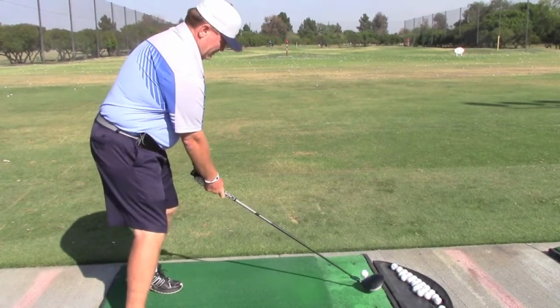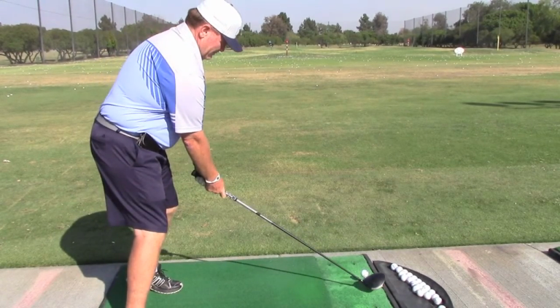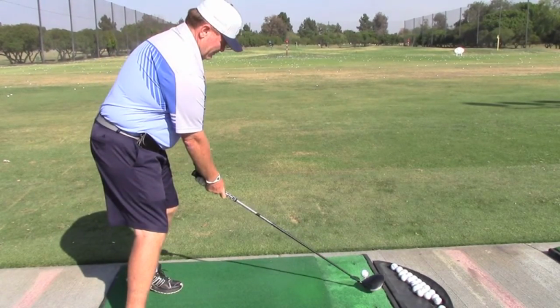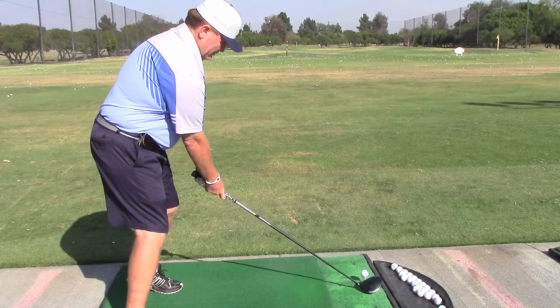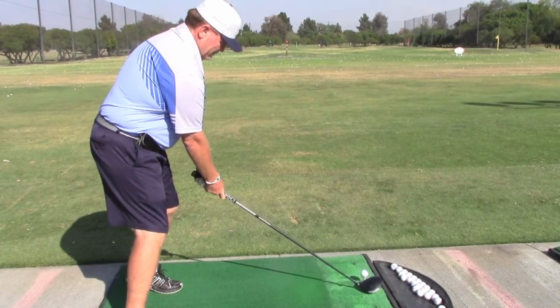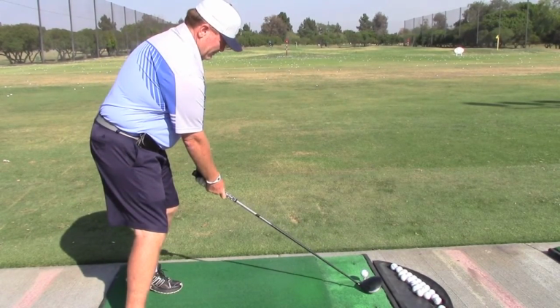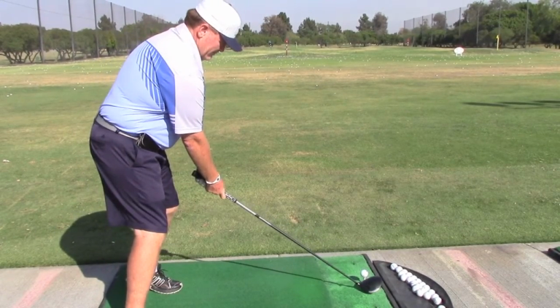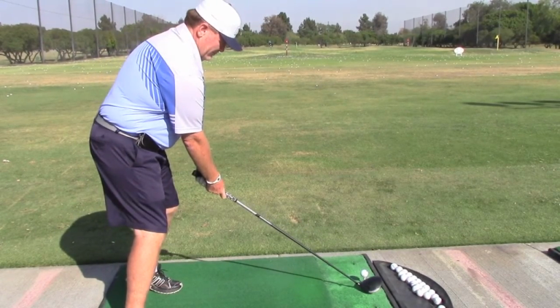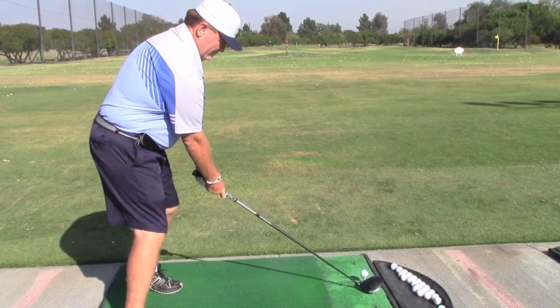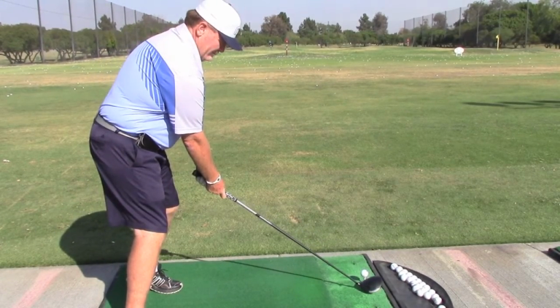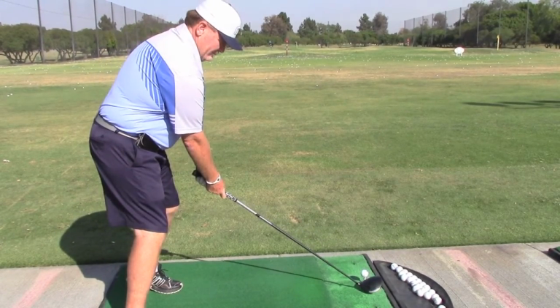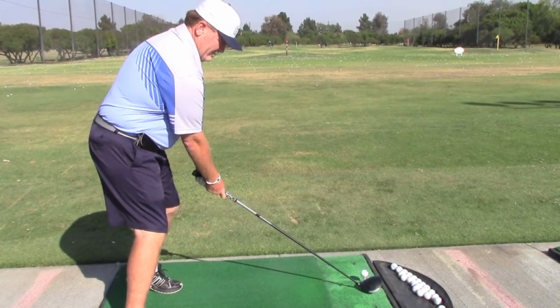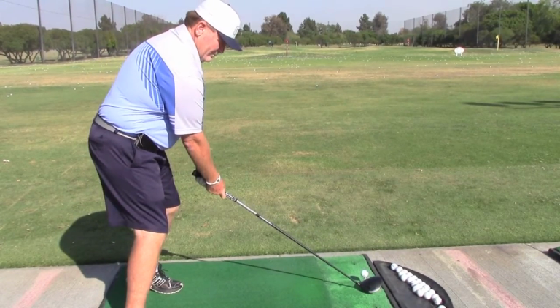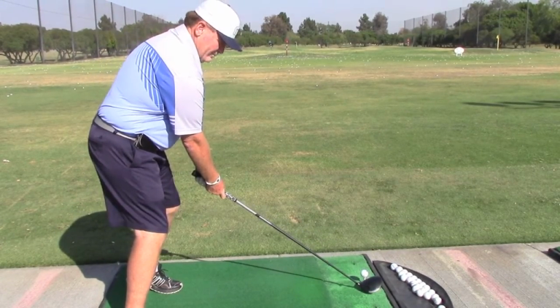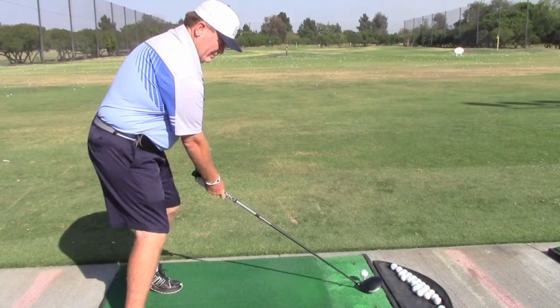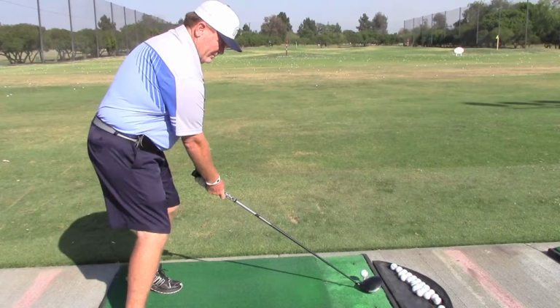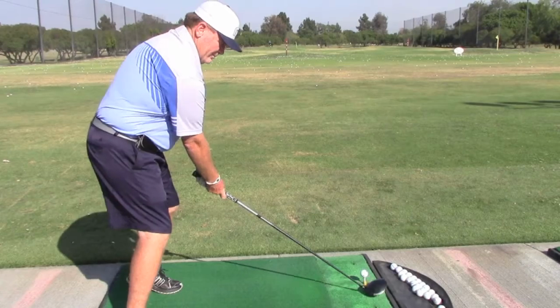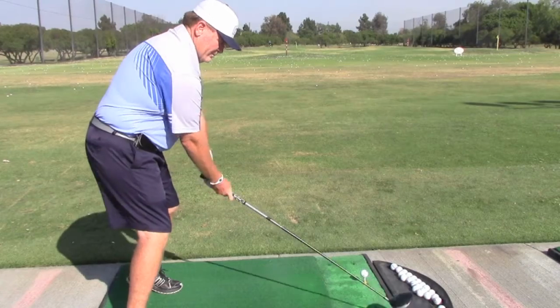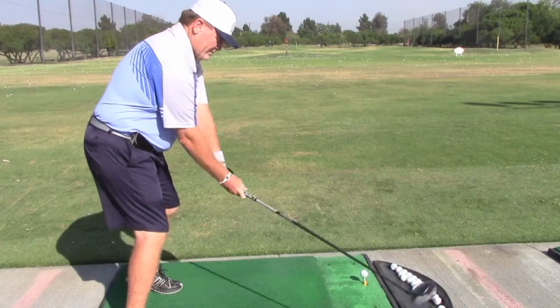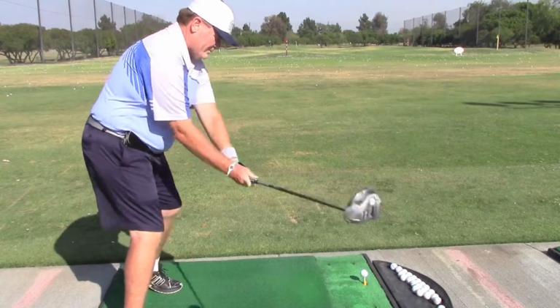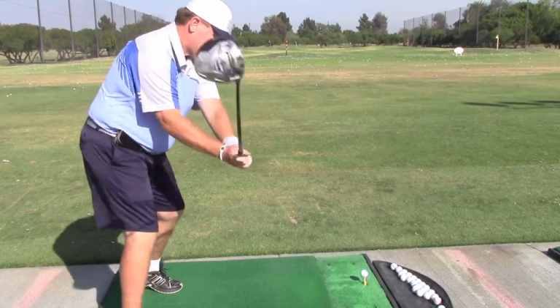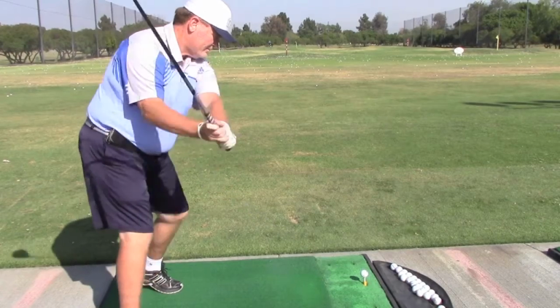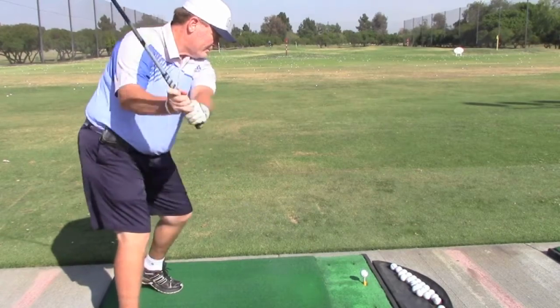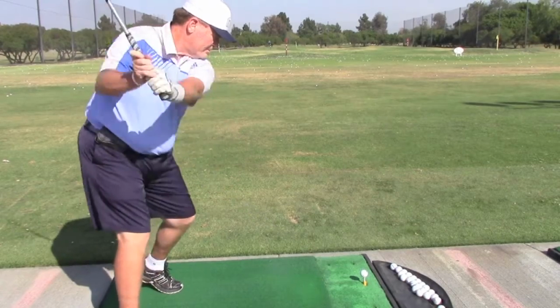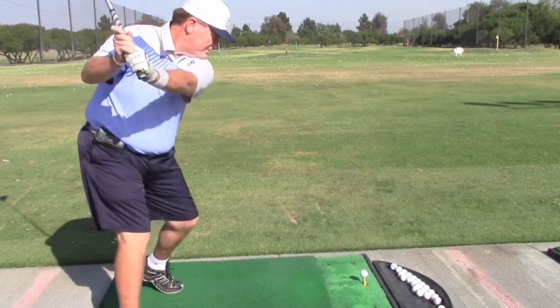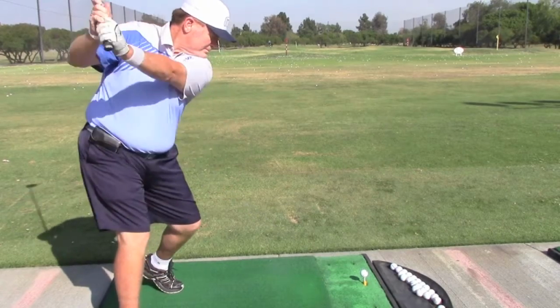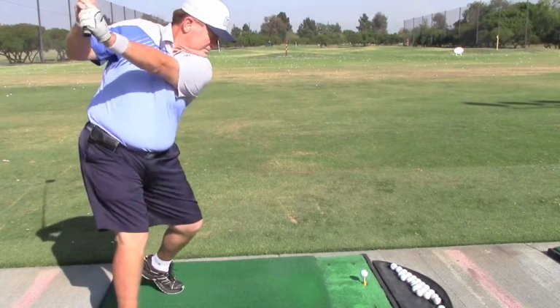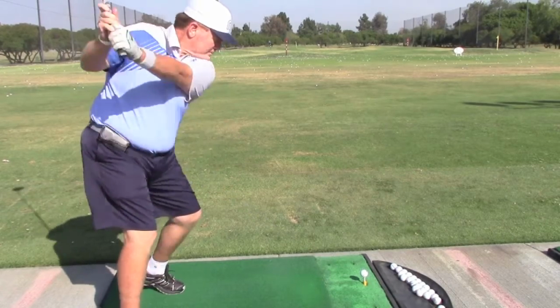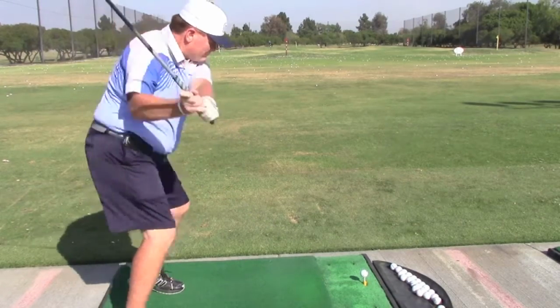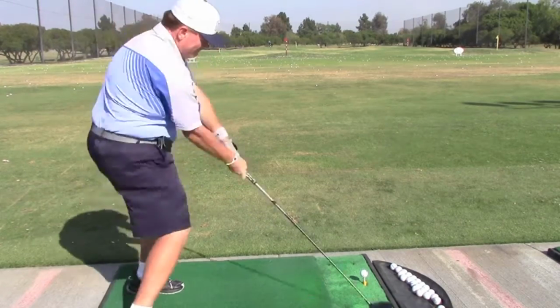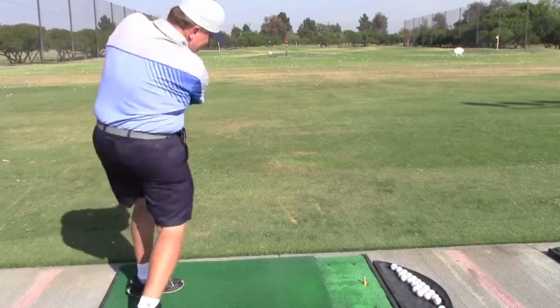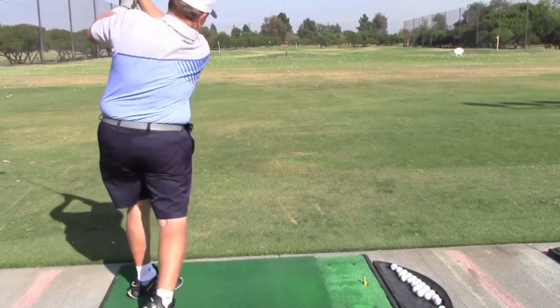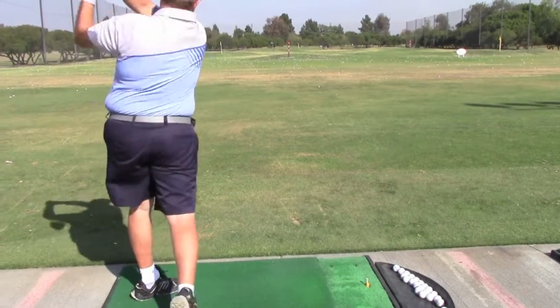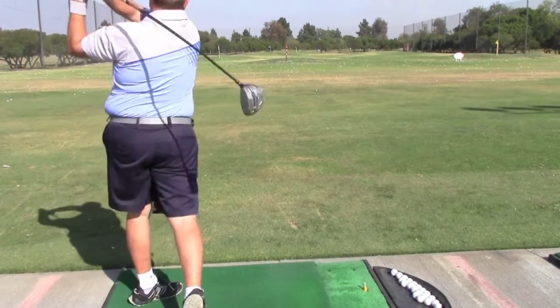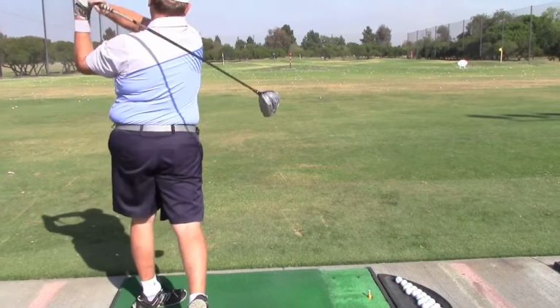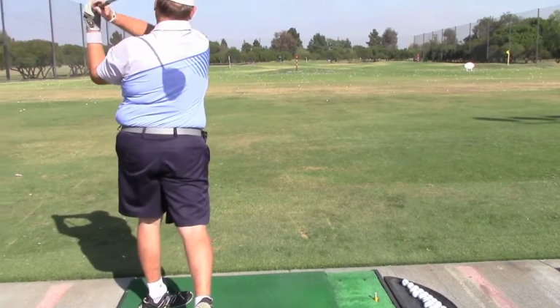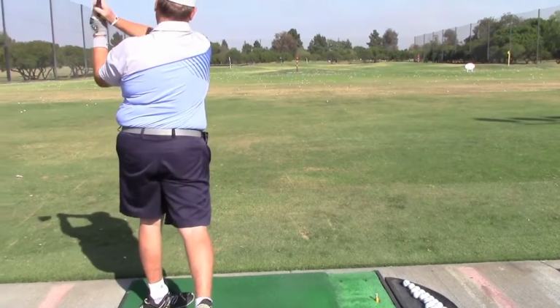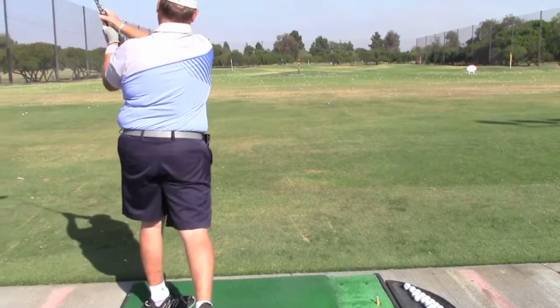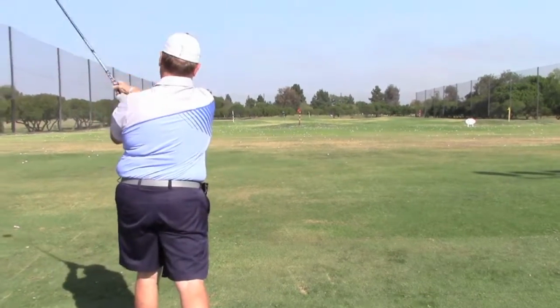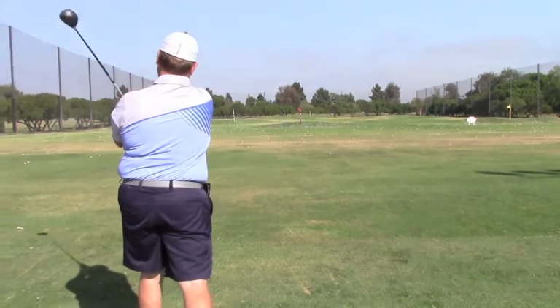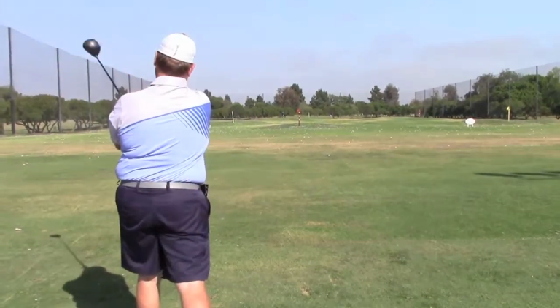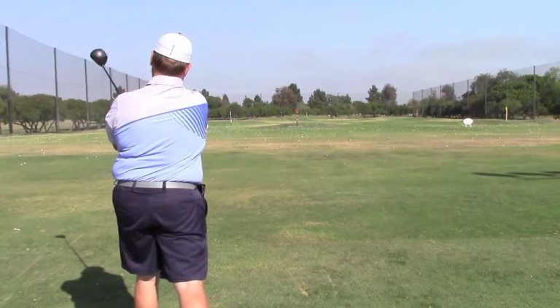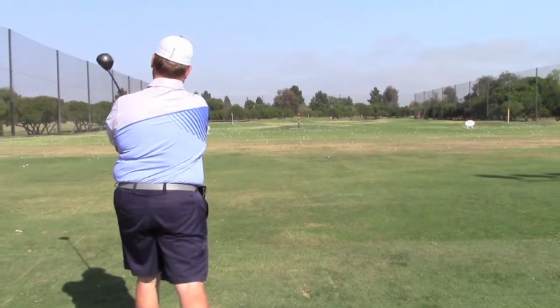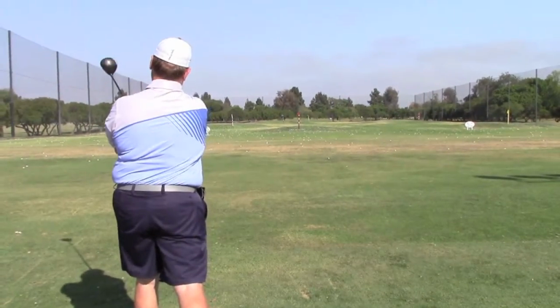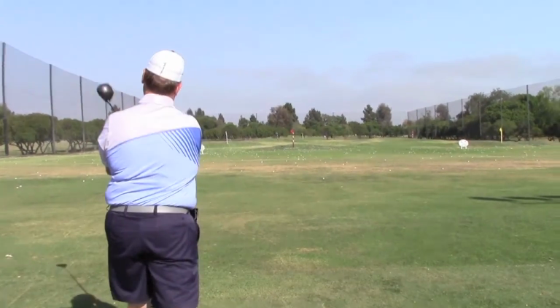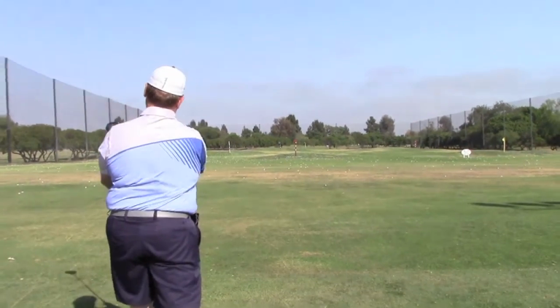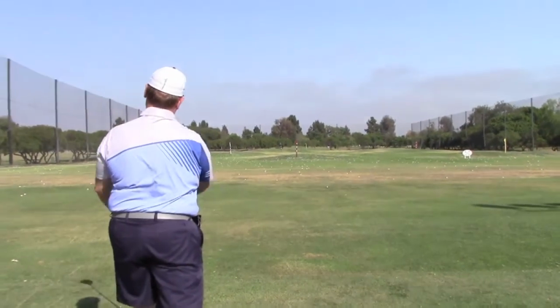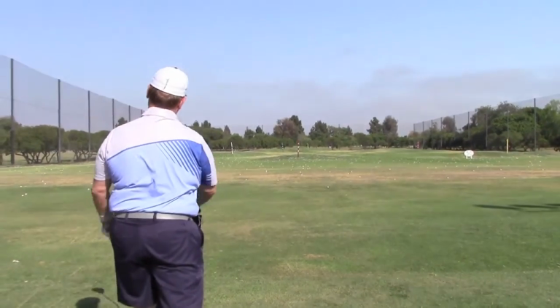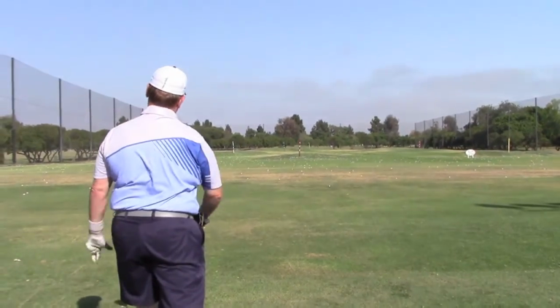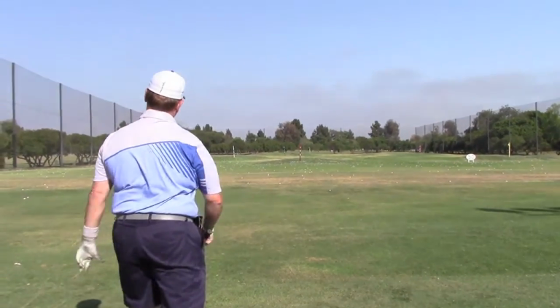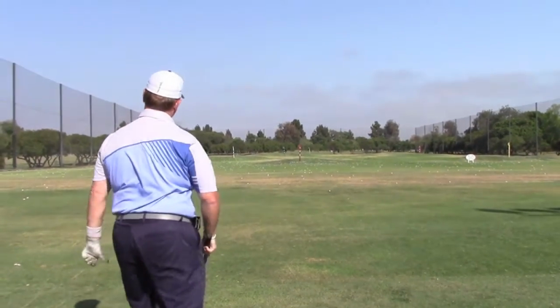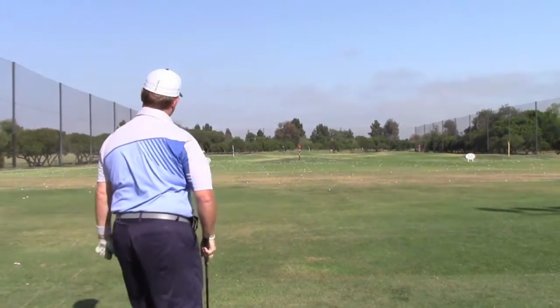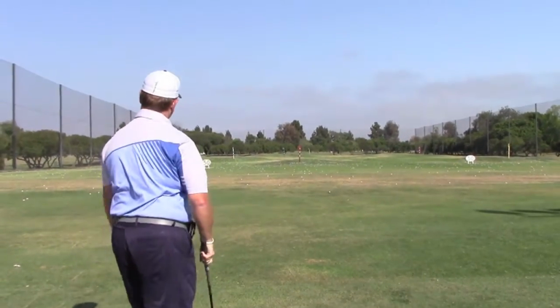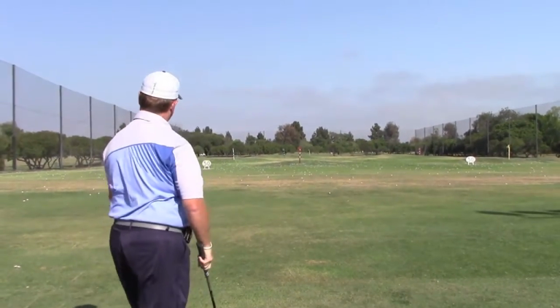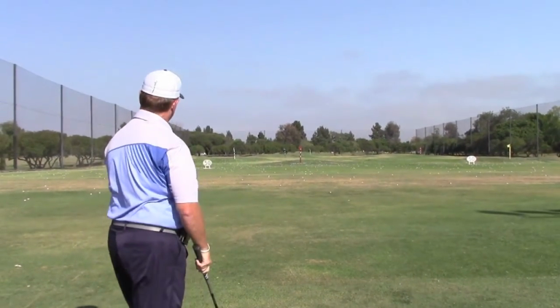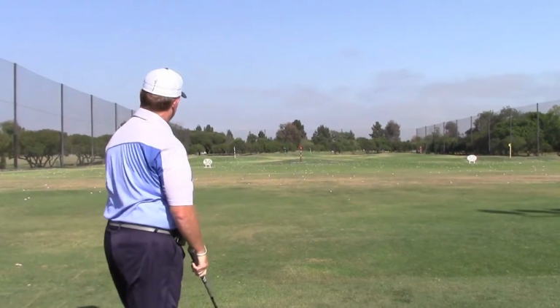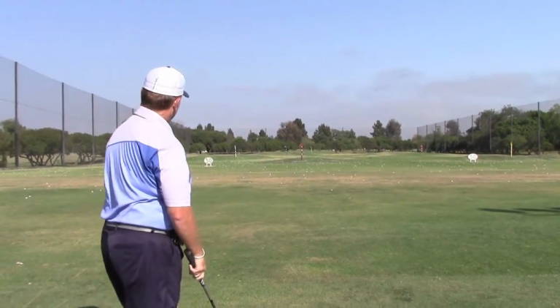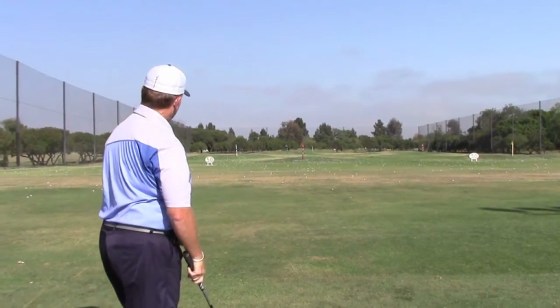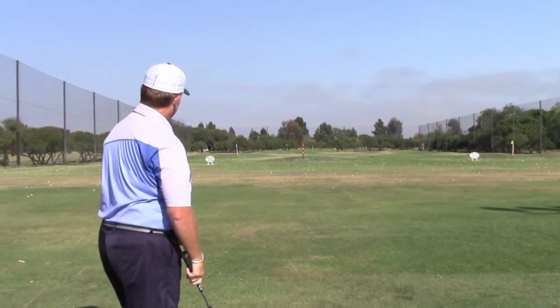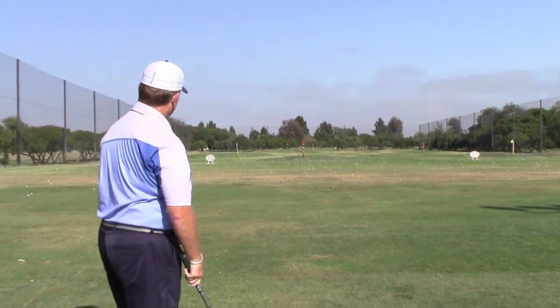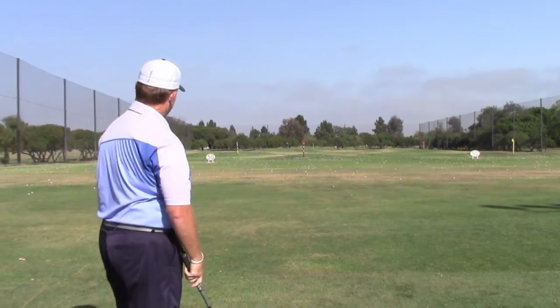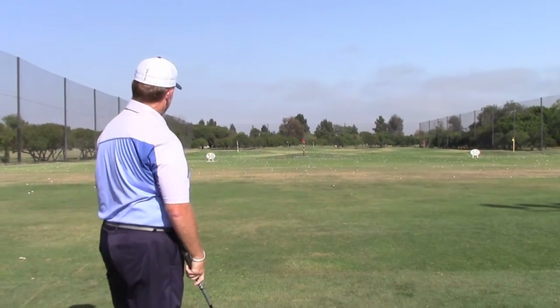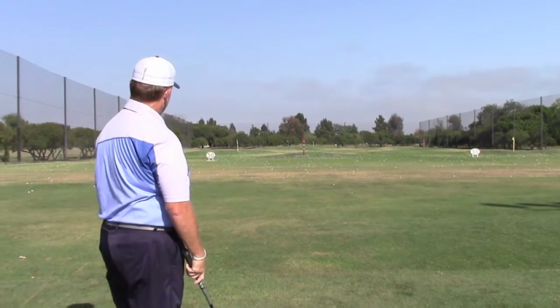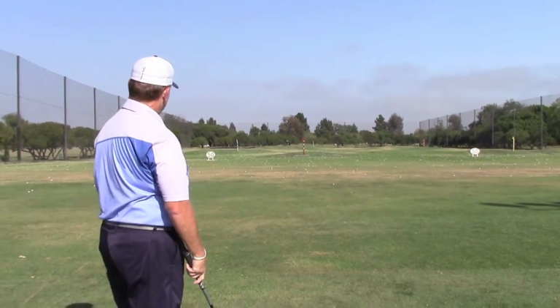By focusing on going to the left of the target, relaxing, taking that deep breath, and let it go.